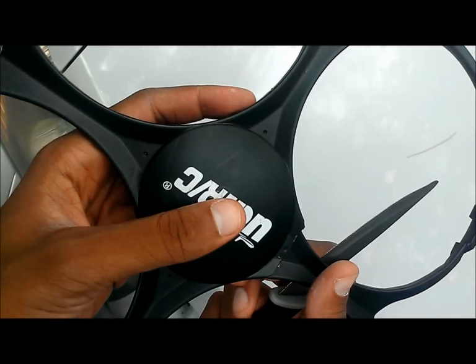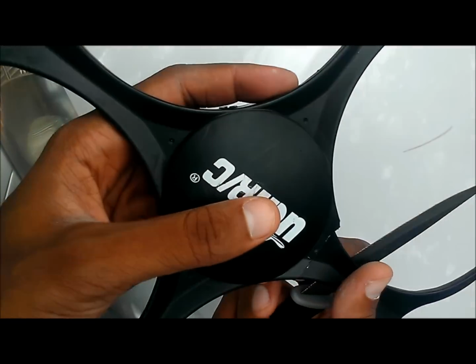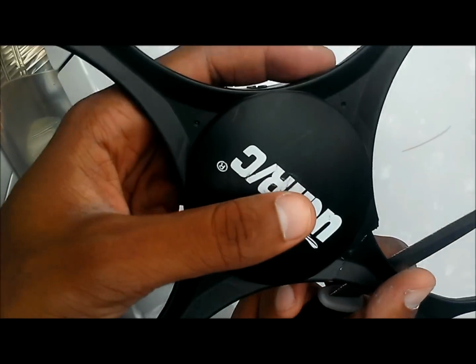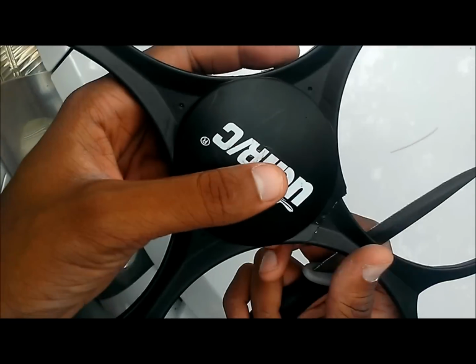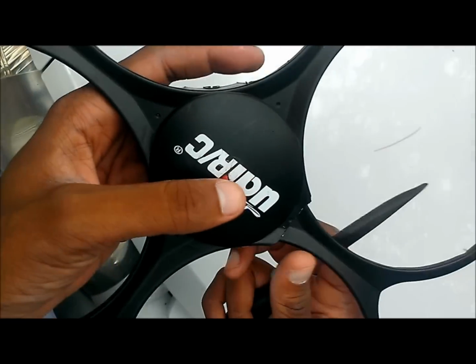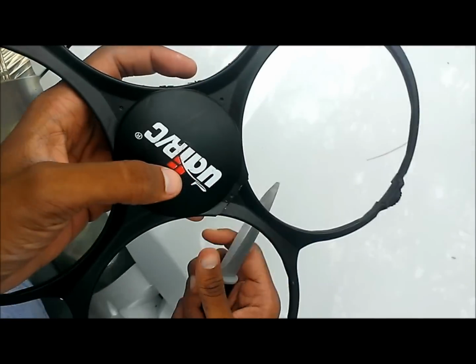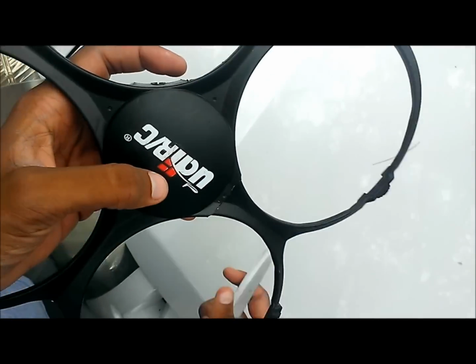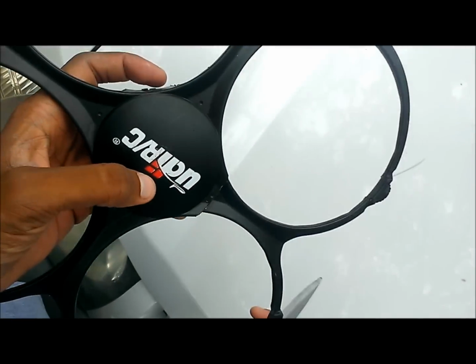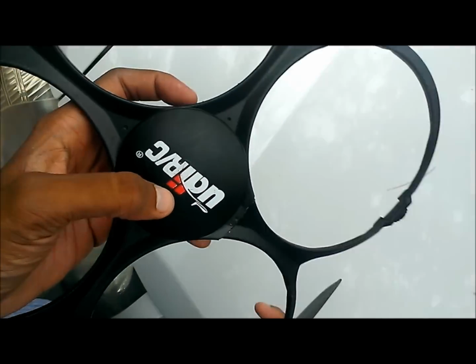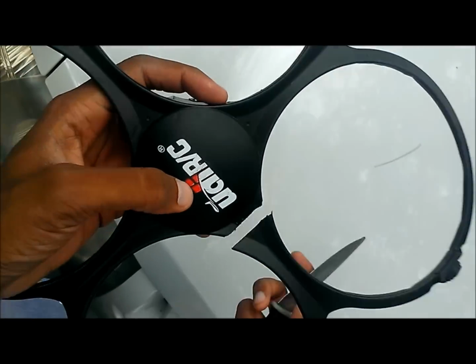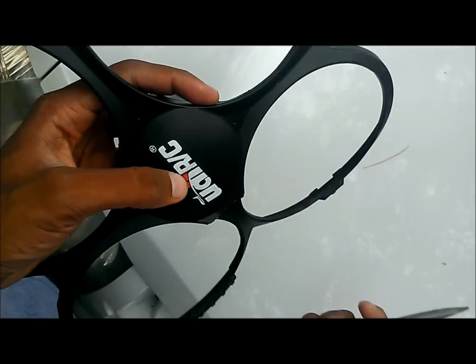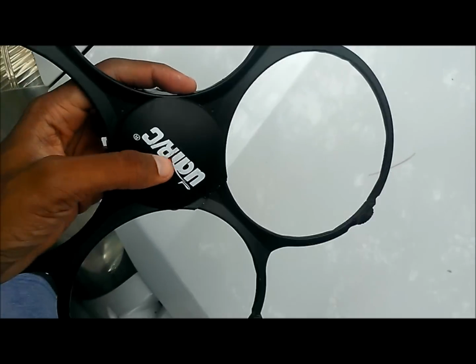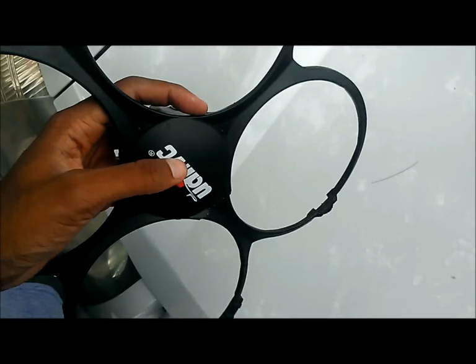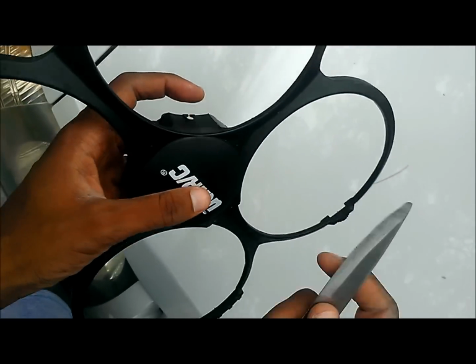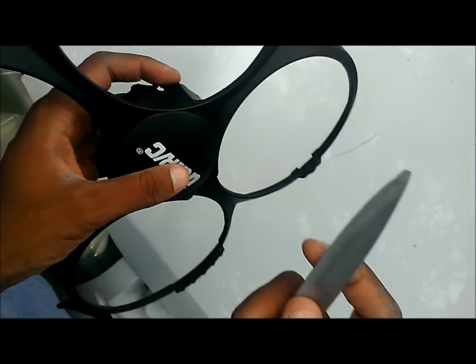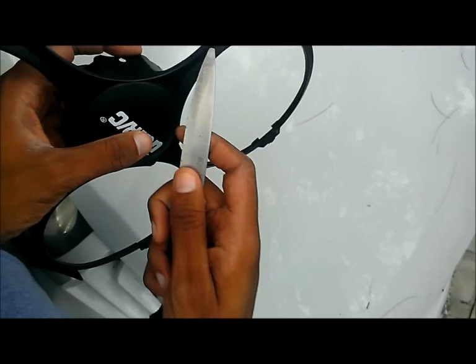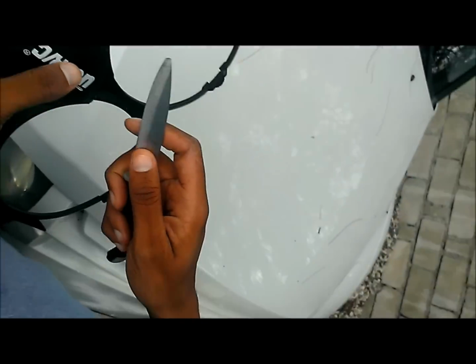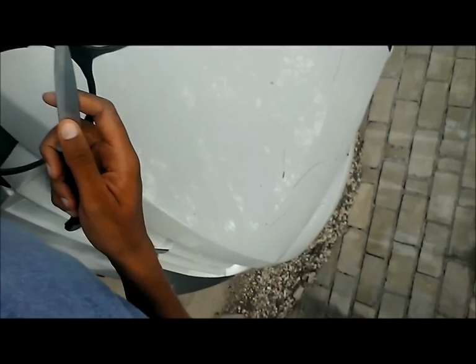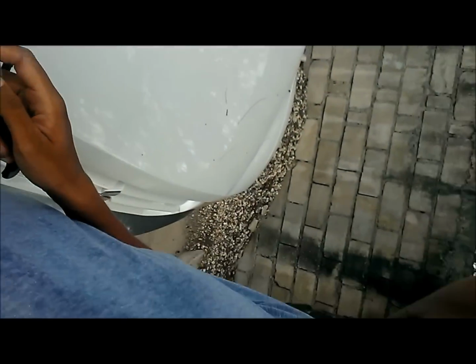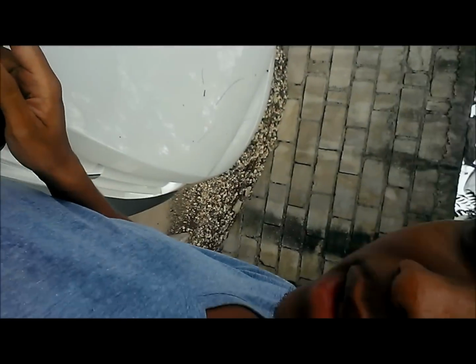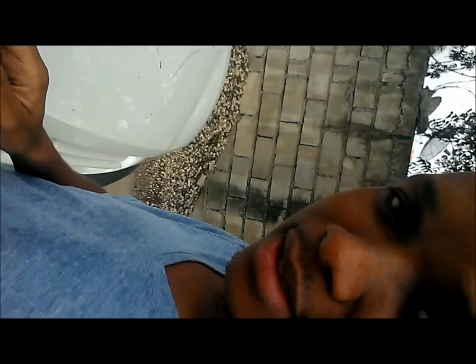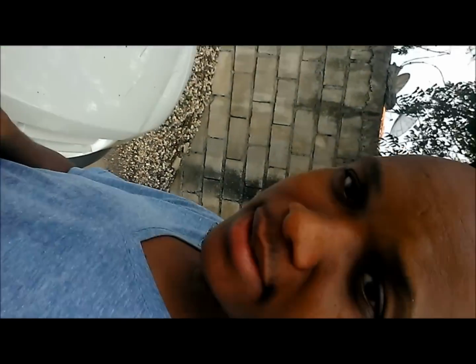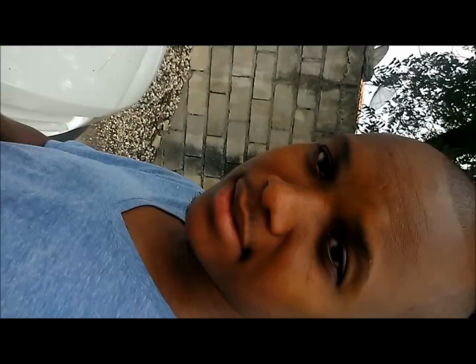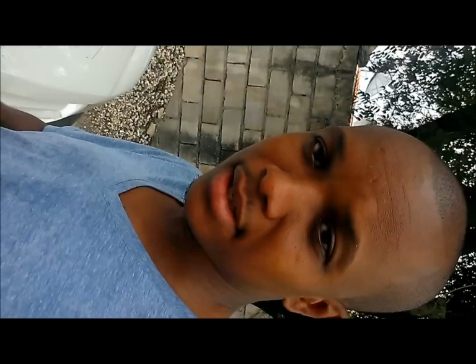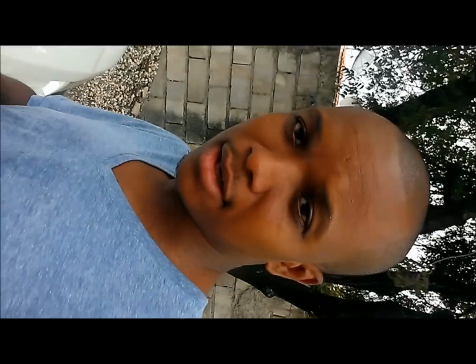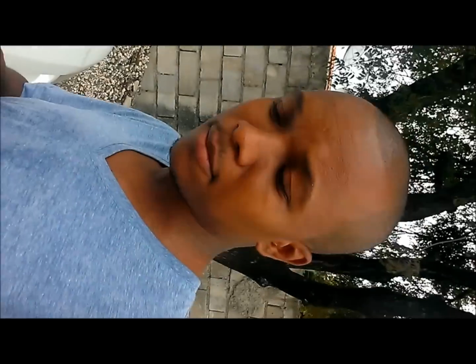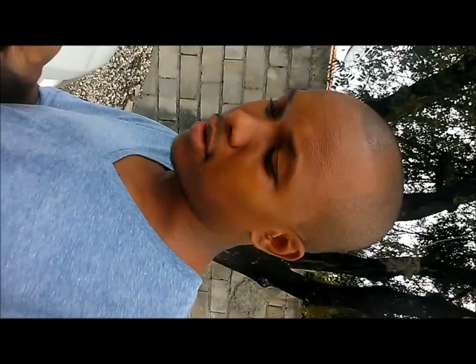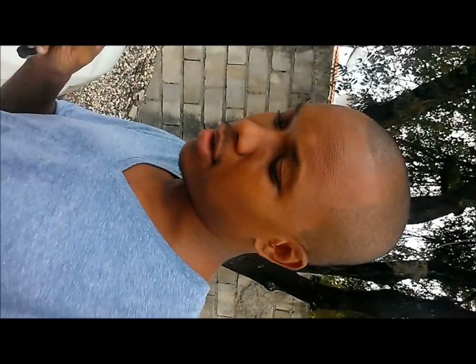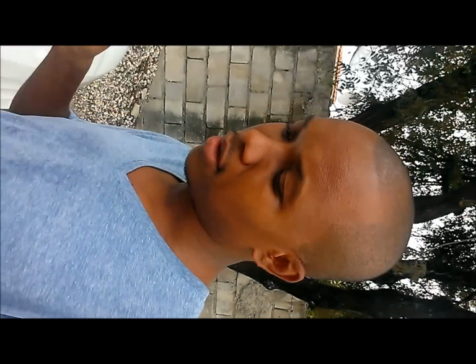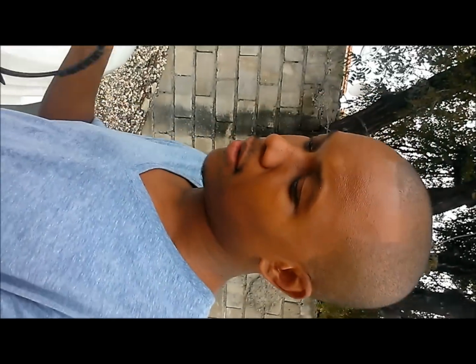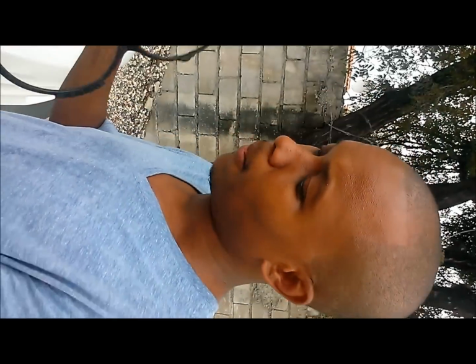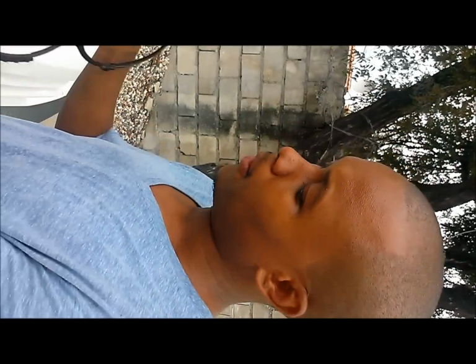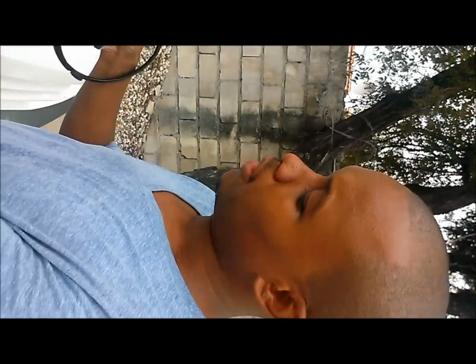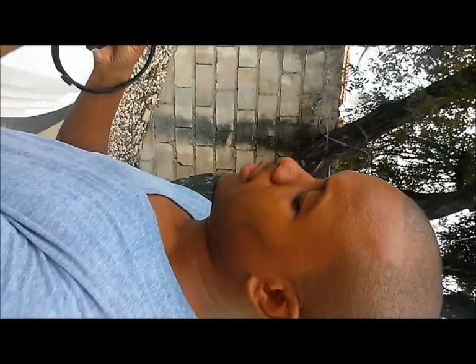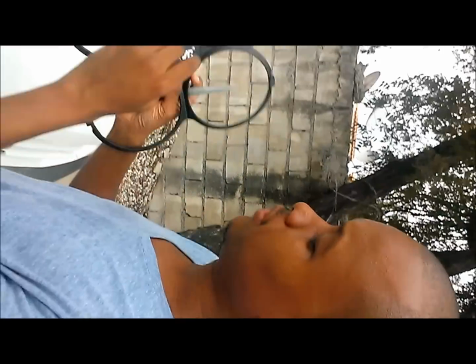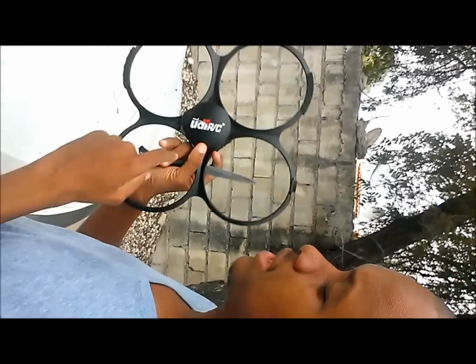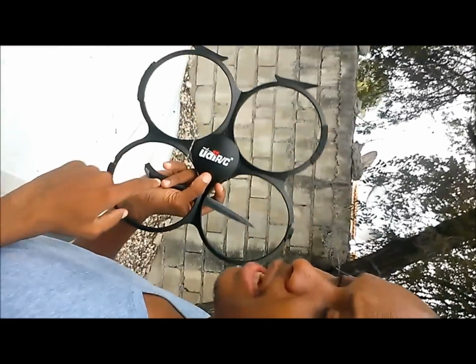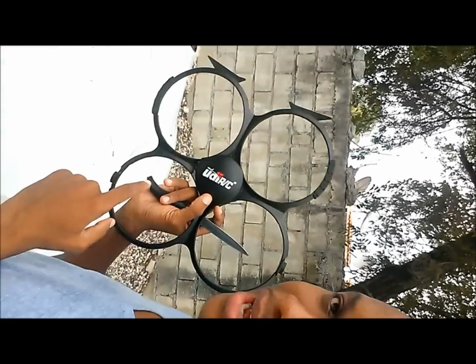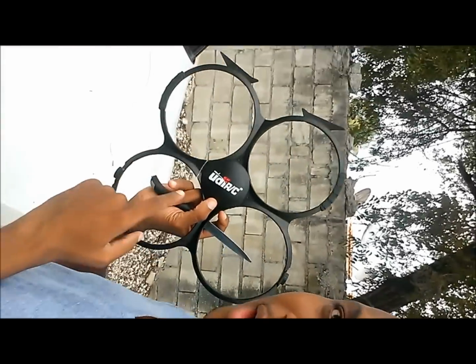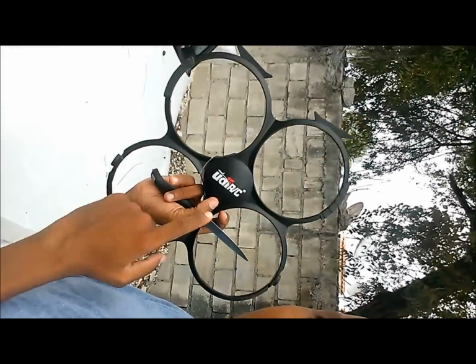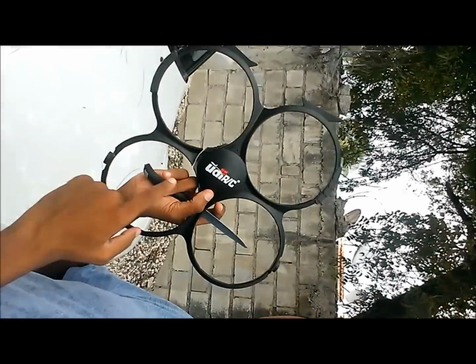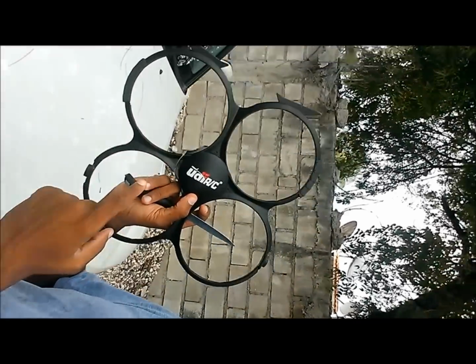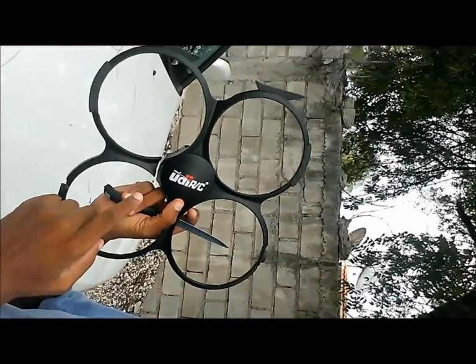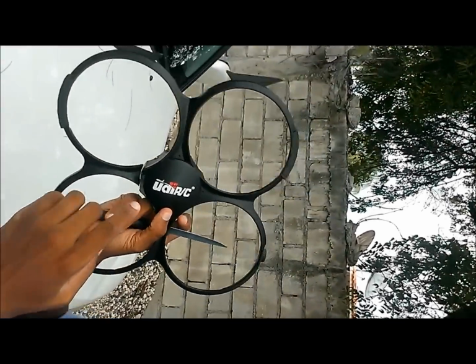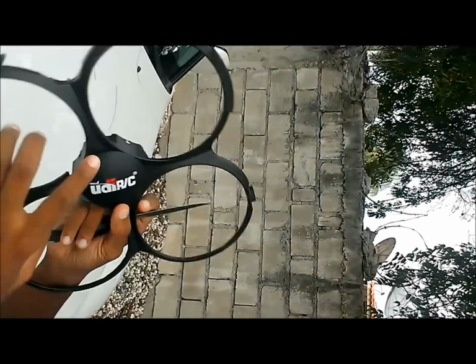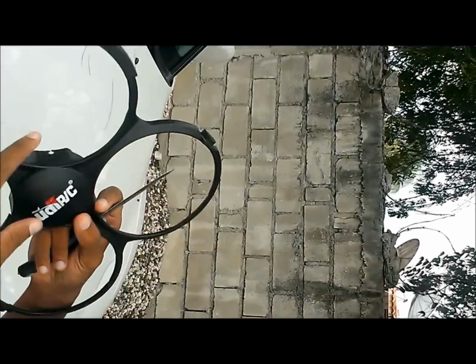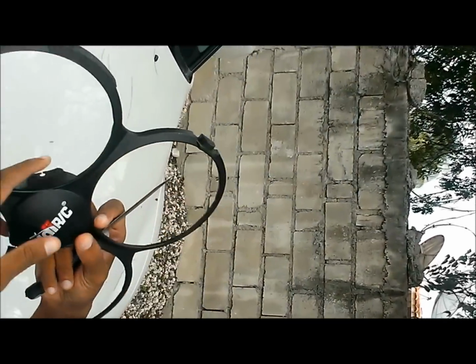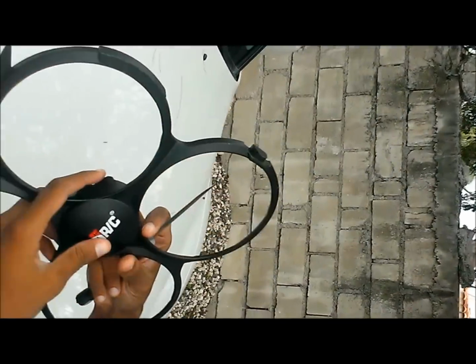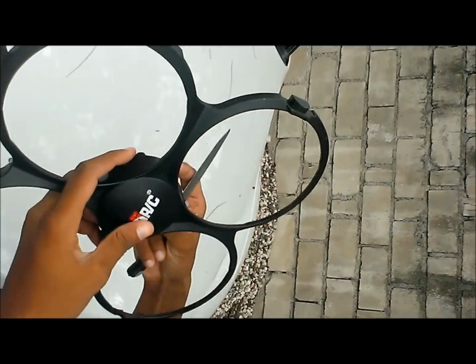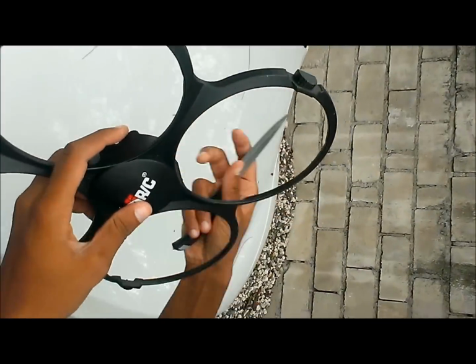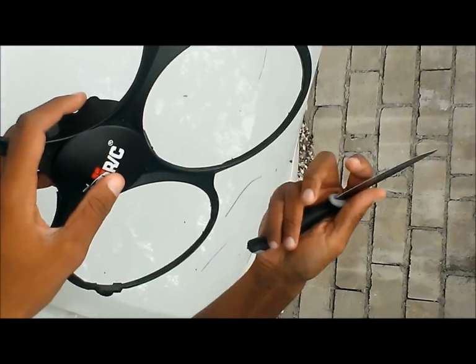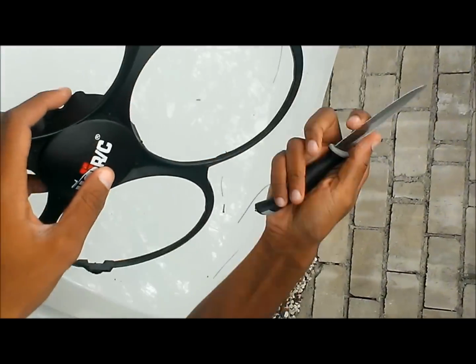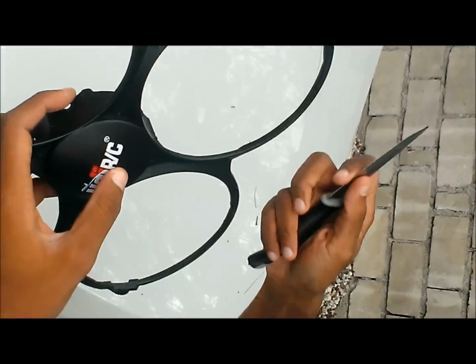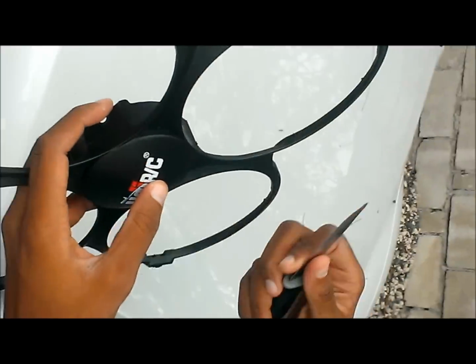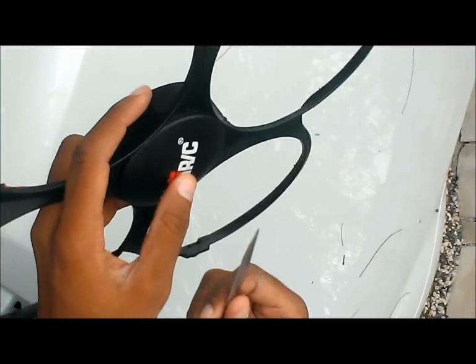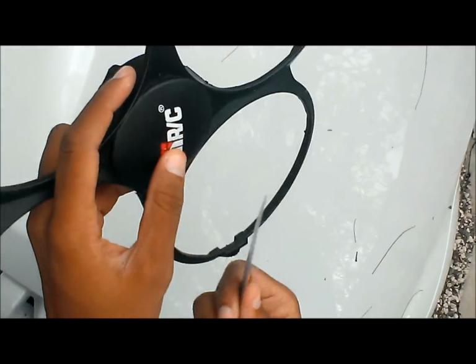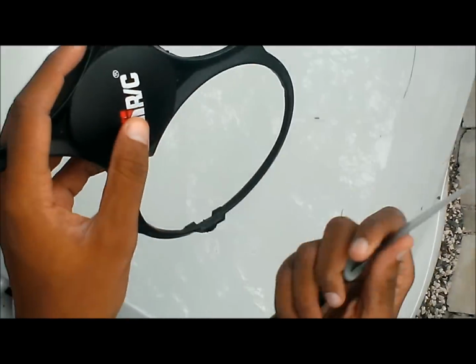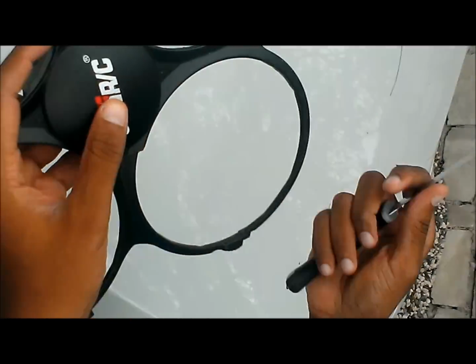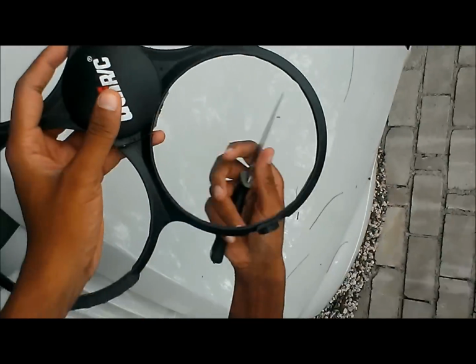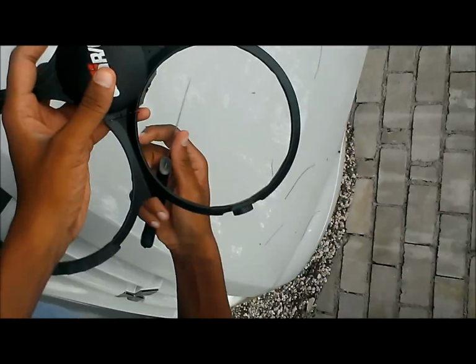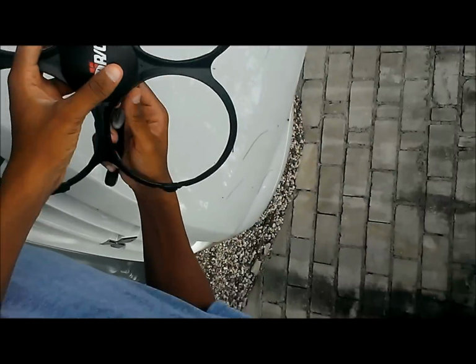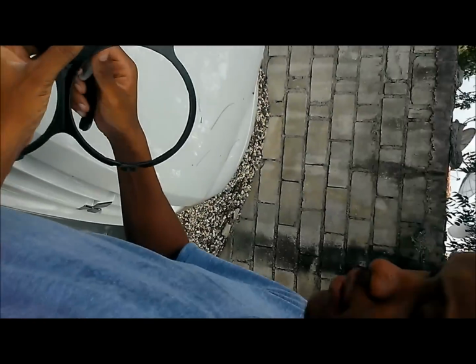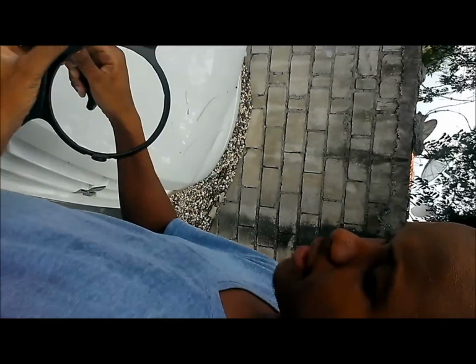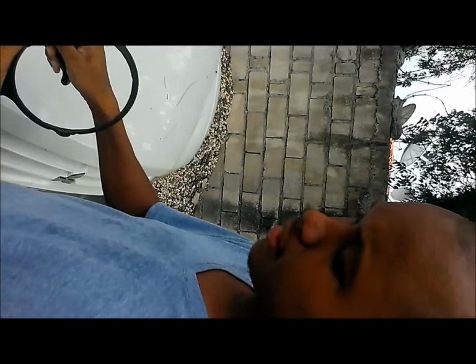Today we're trying to modify this UDI RC so it can fly better. Take a look at this.